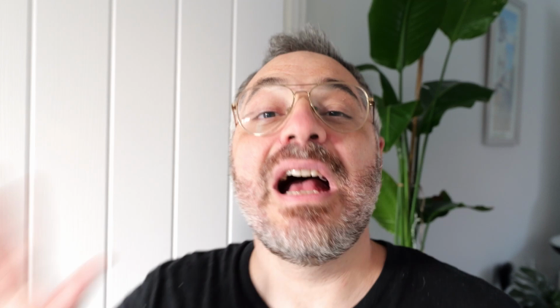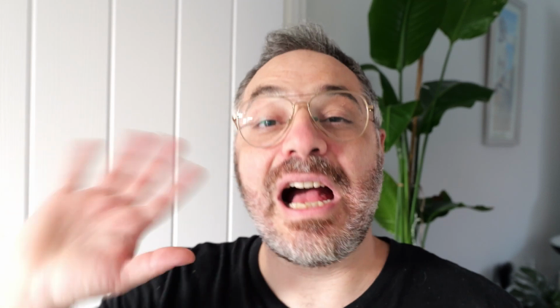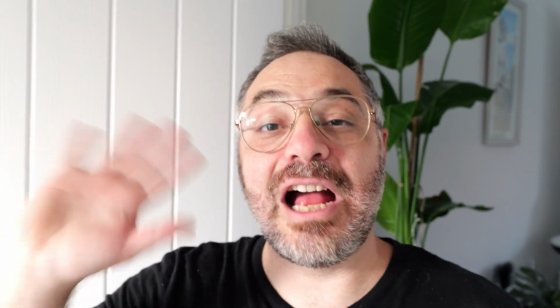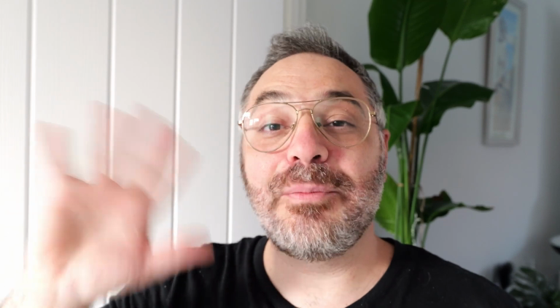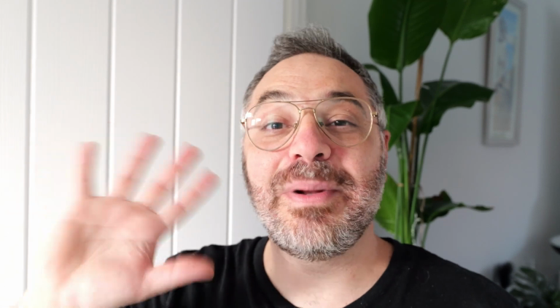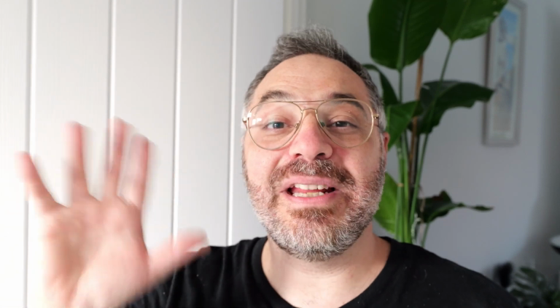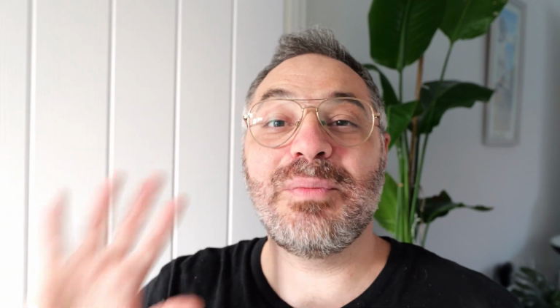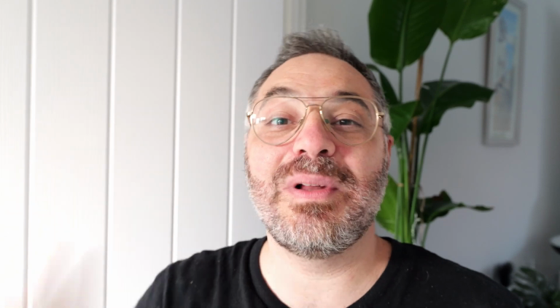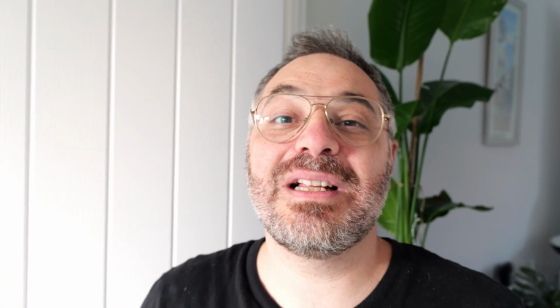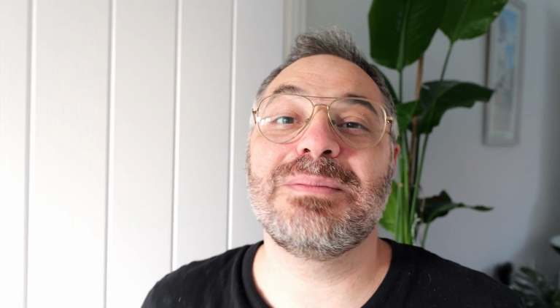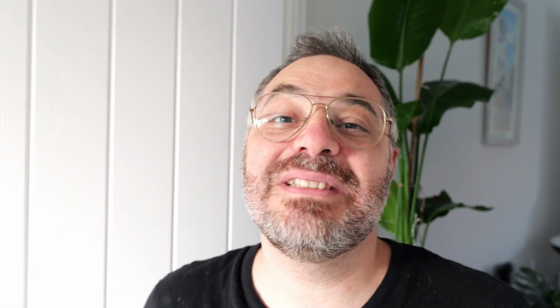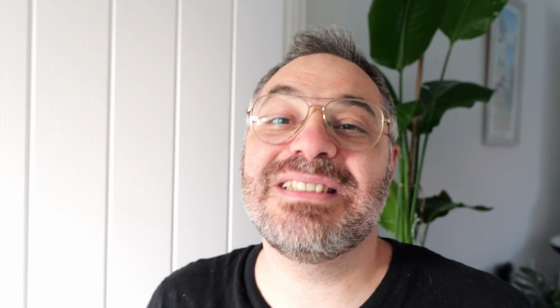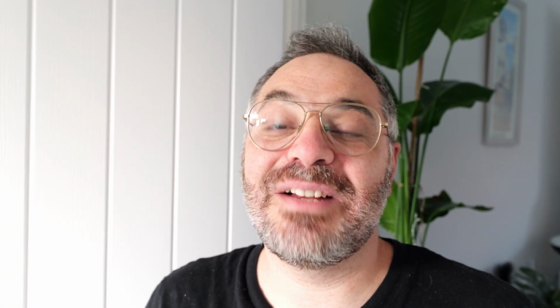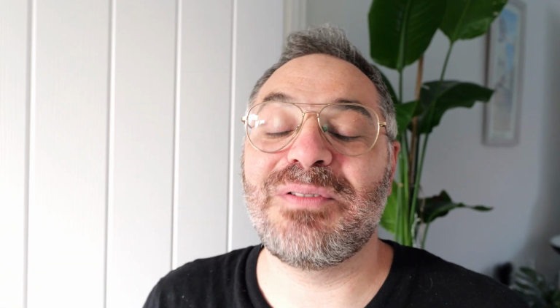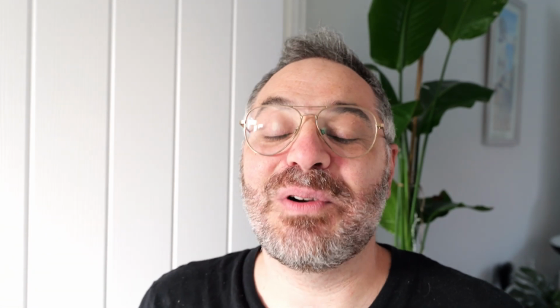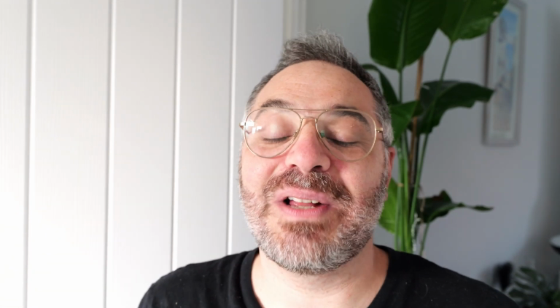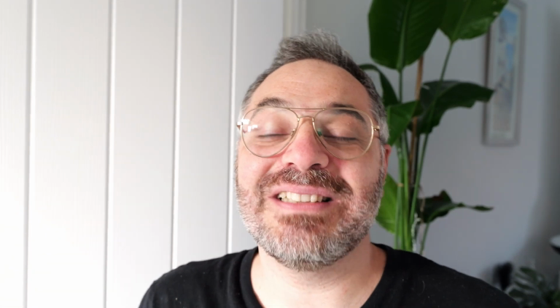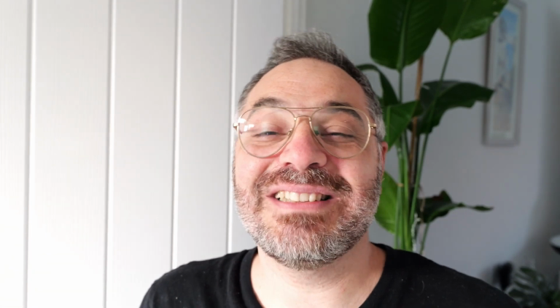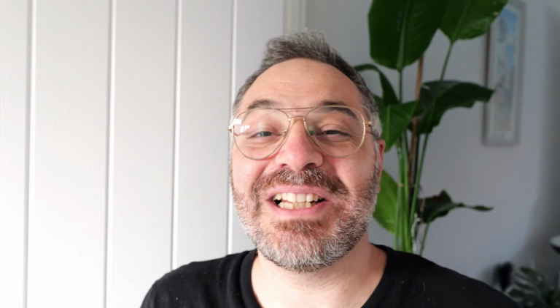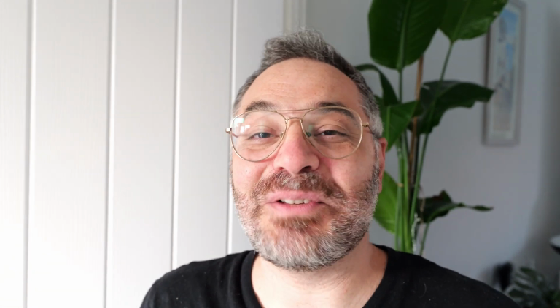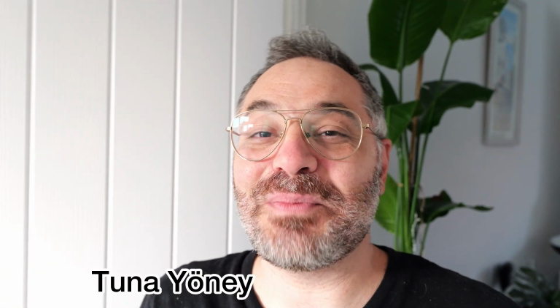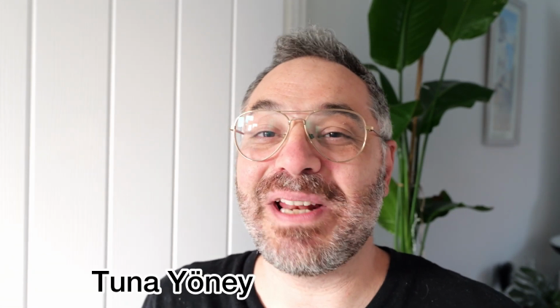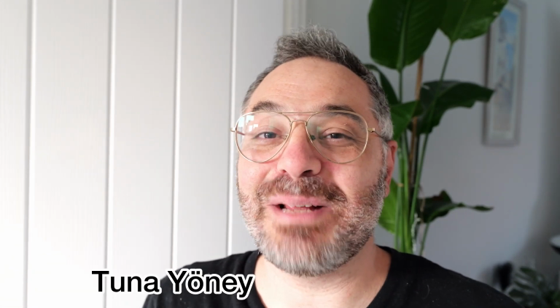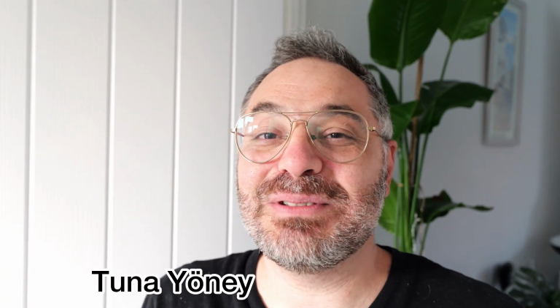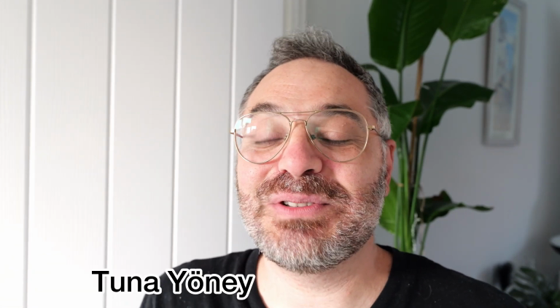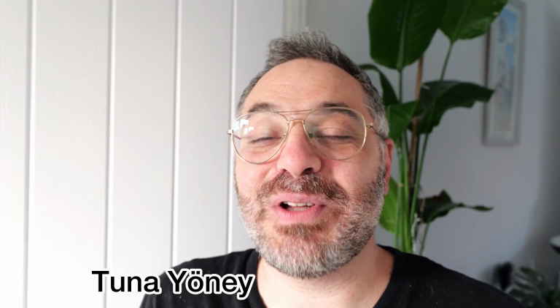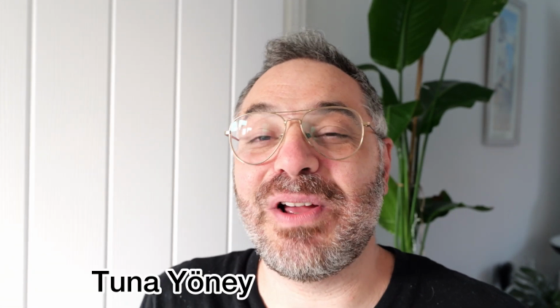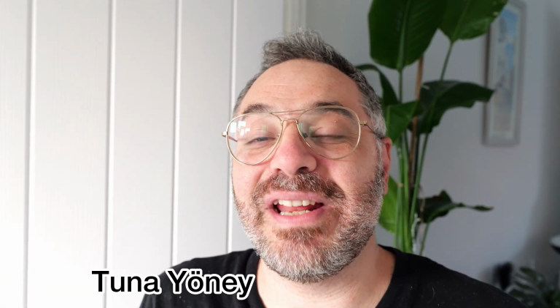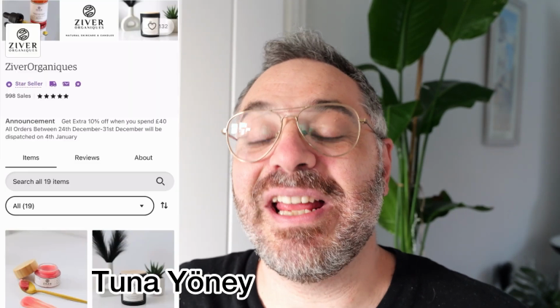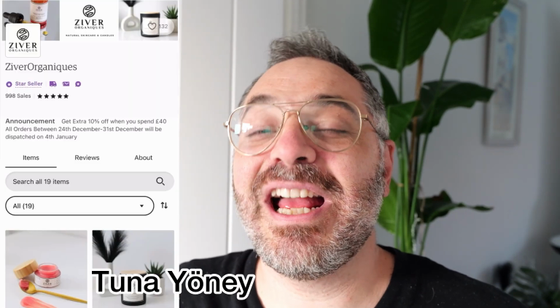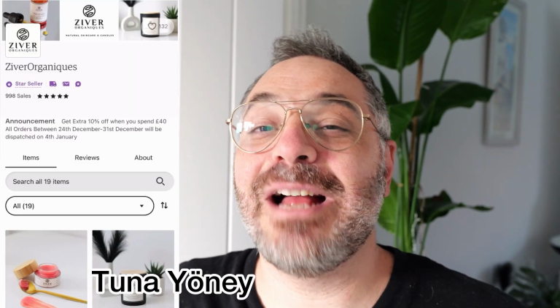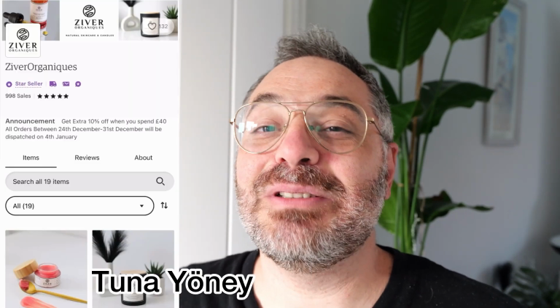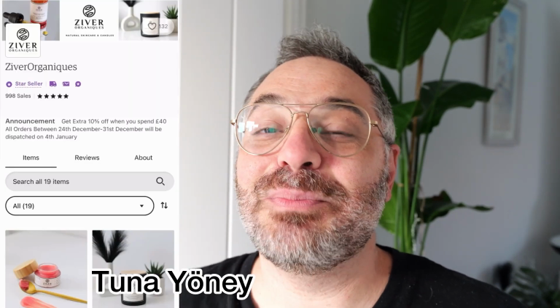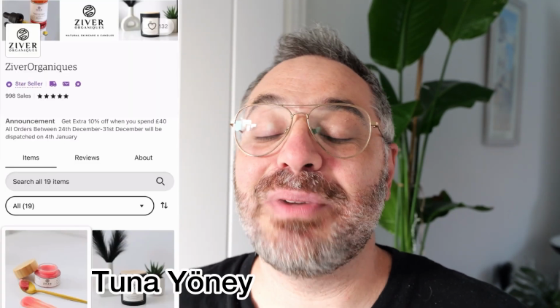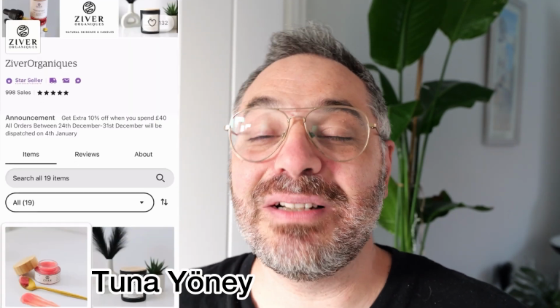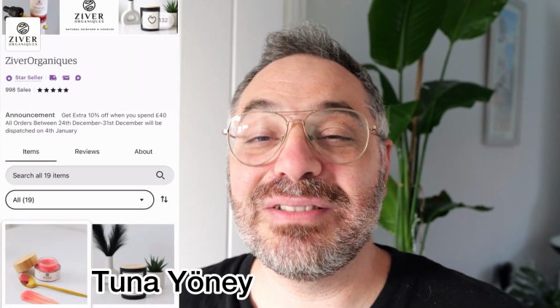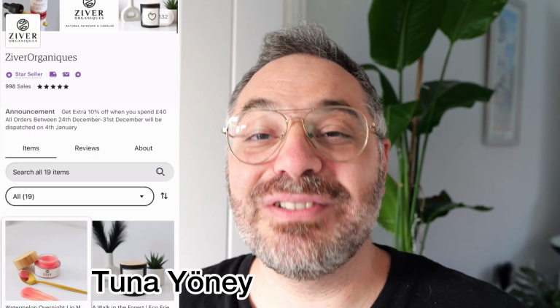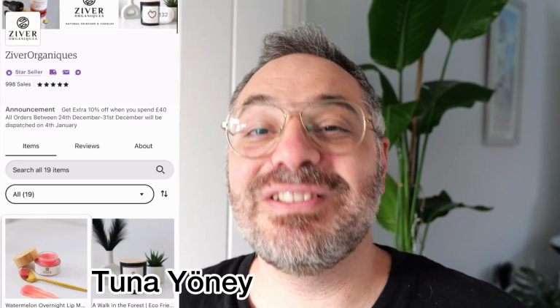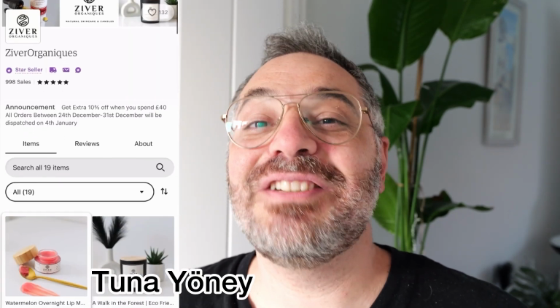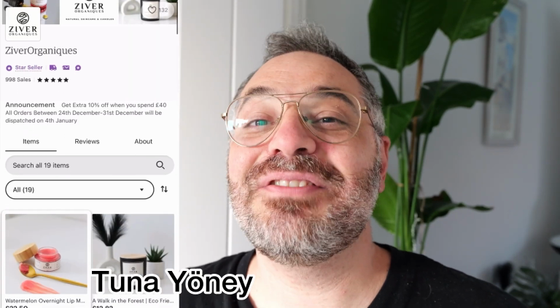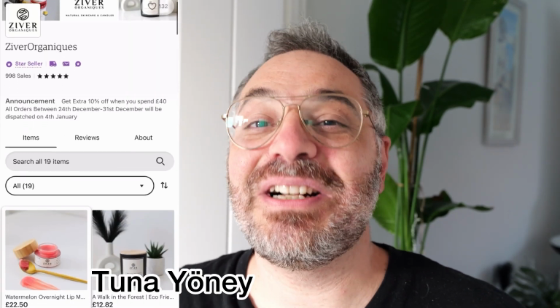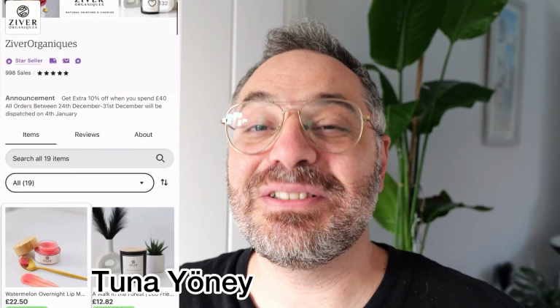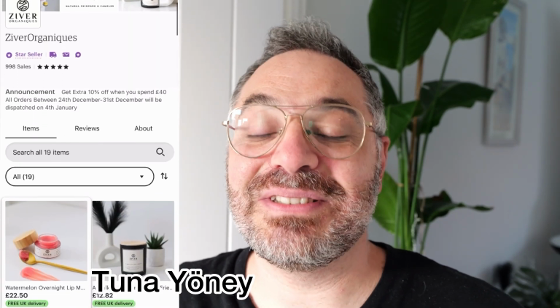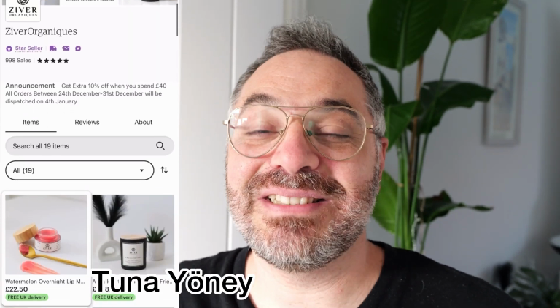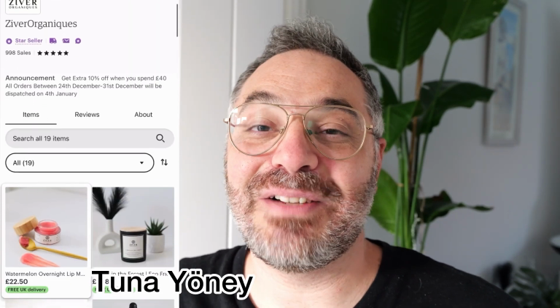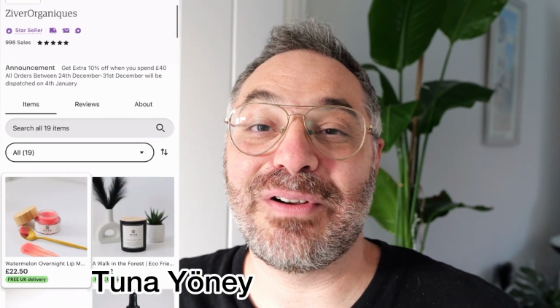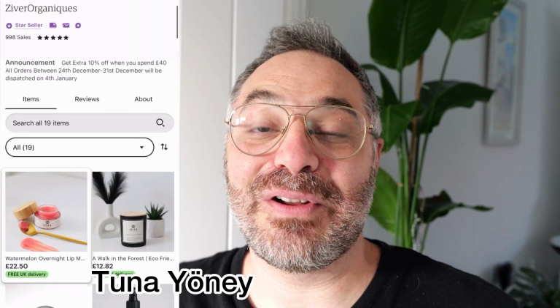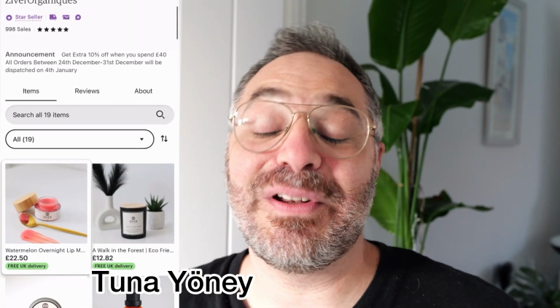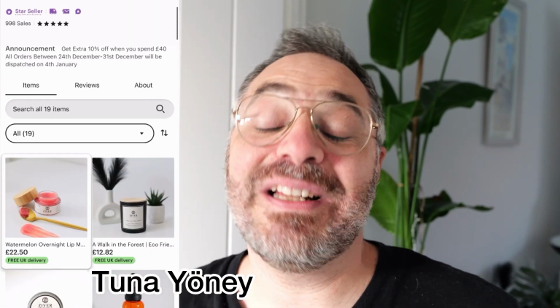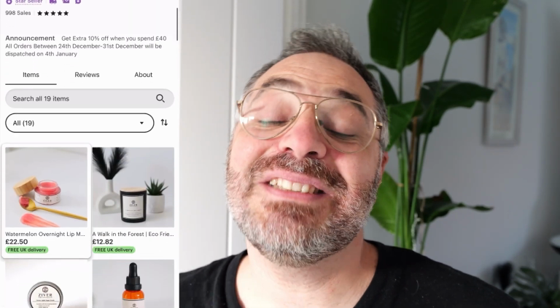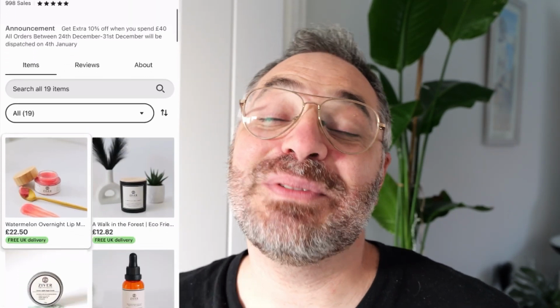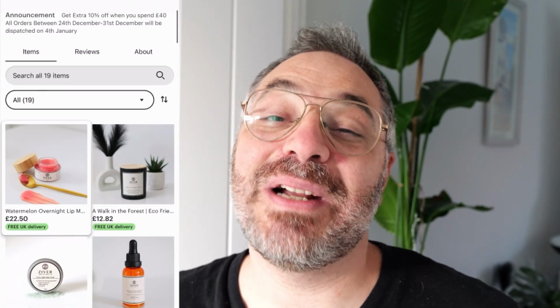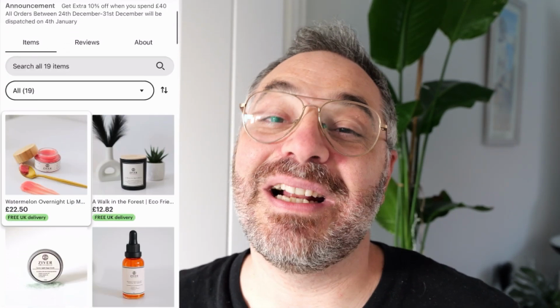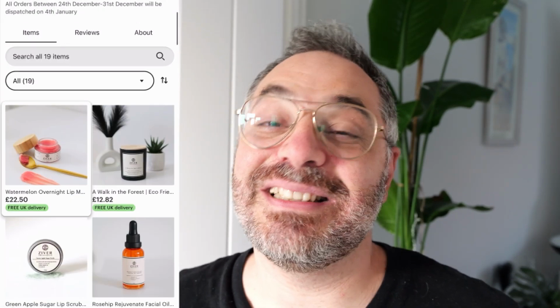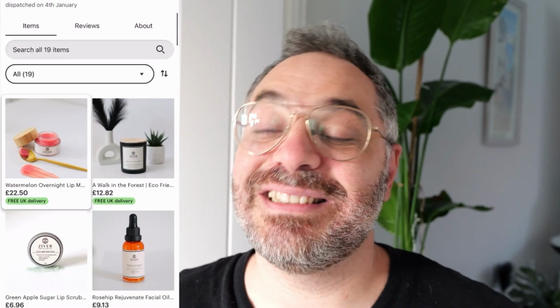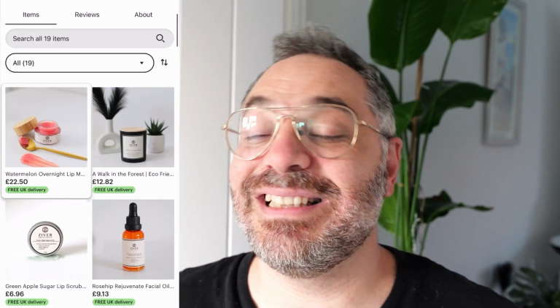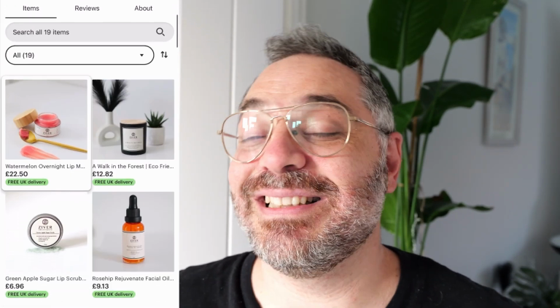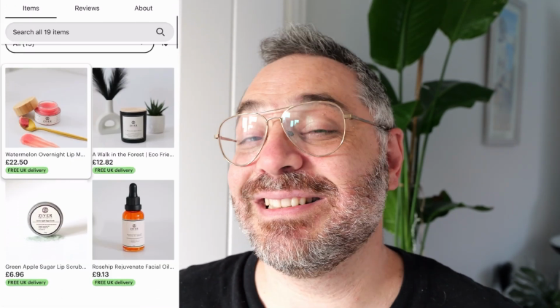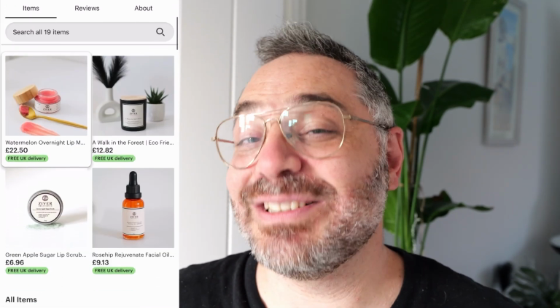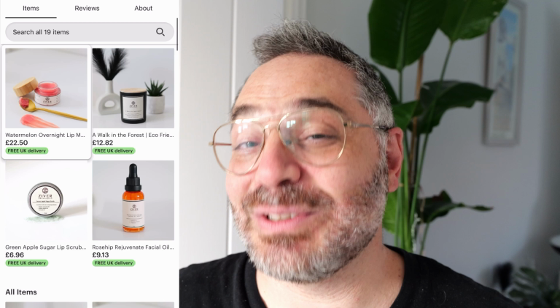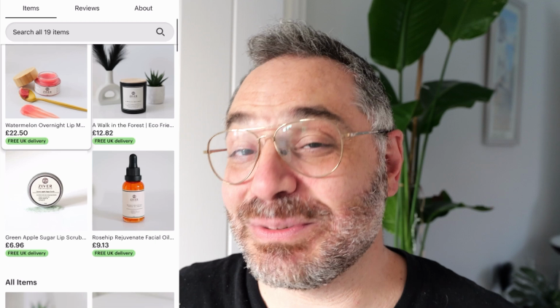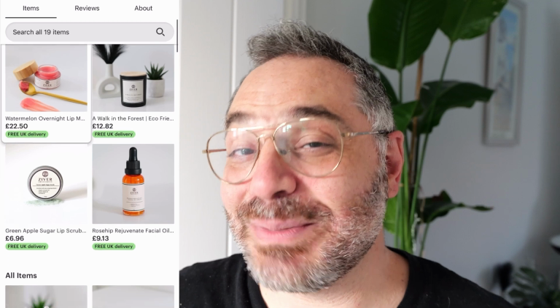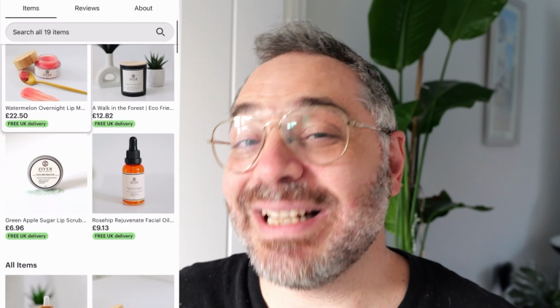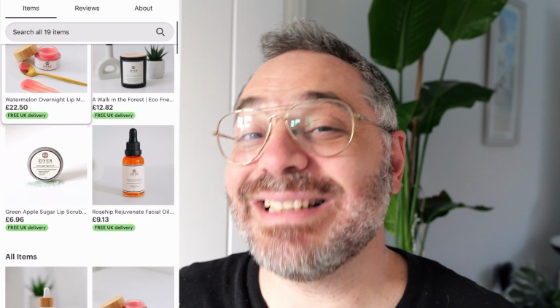Hi everybody, welcome to Zyvroganics channel. My name is Sunar Nei. I'm the brand owner and founder of Zyvroganics where I sell cosmetics.